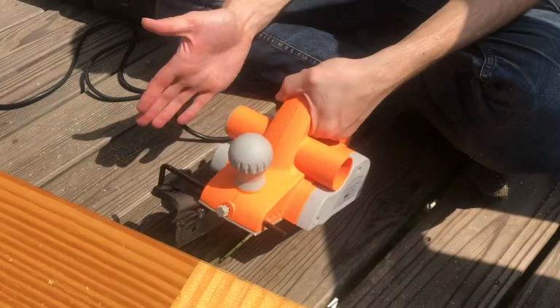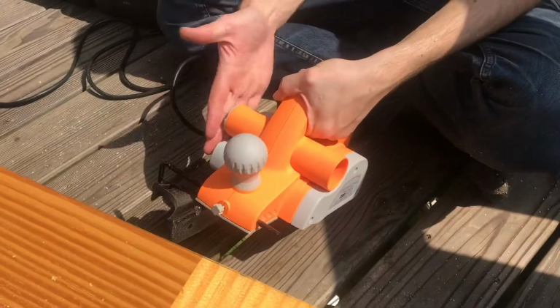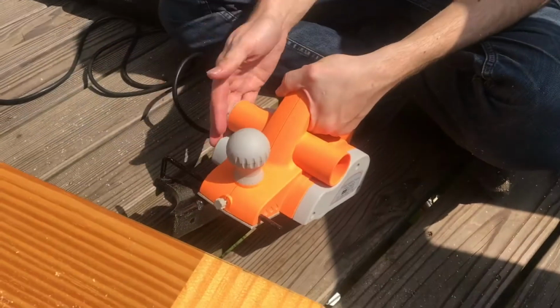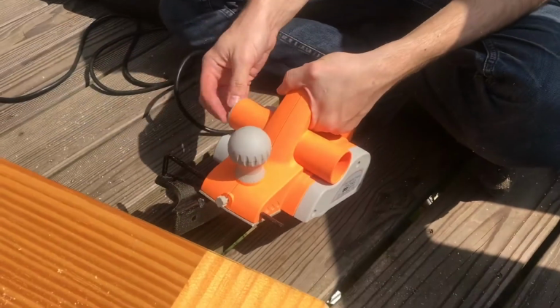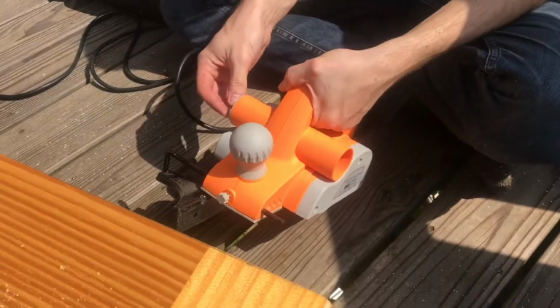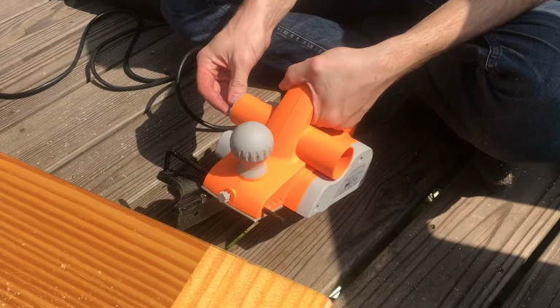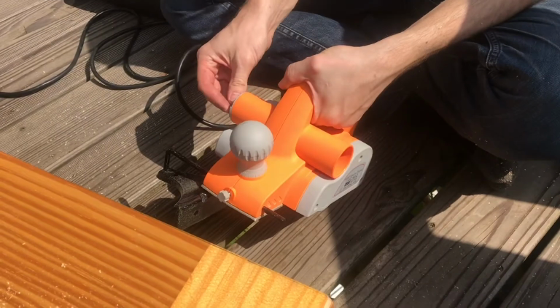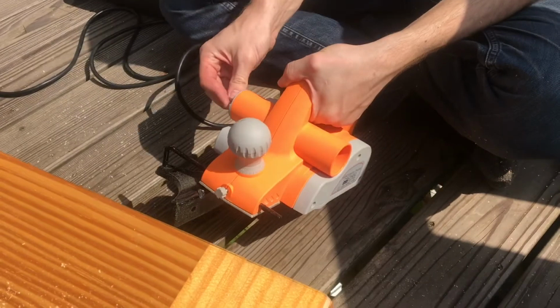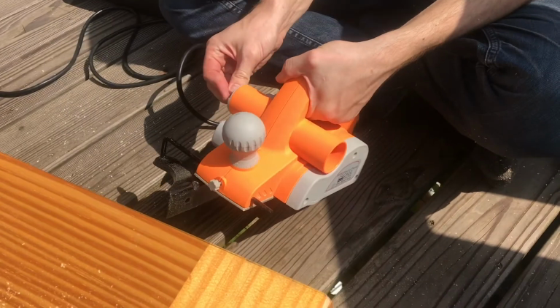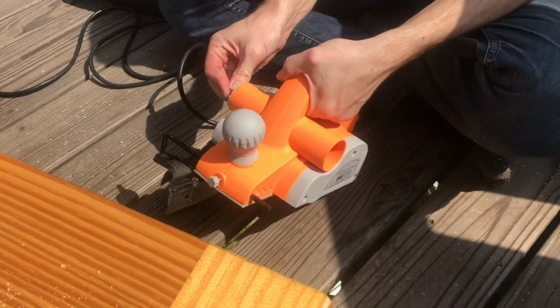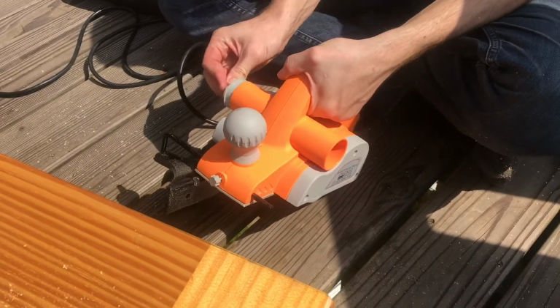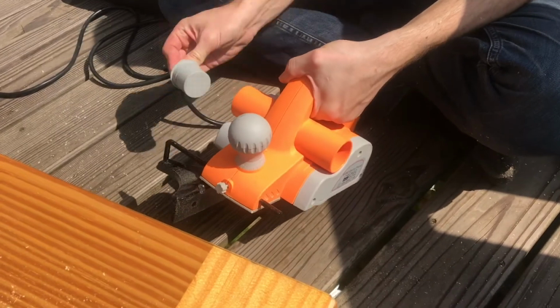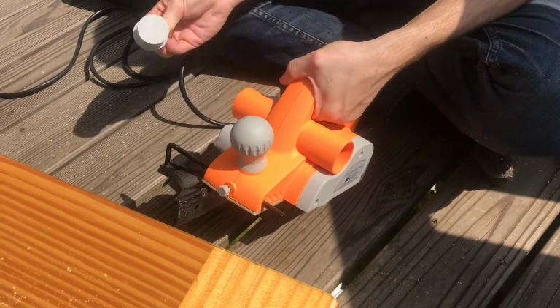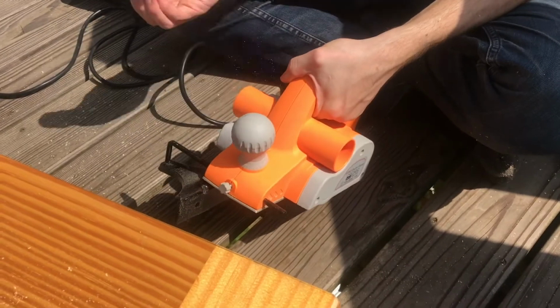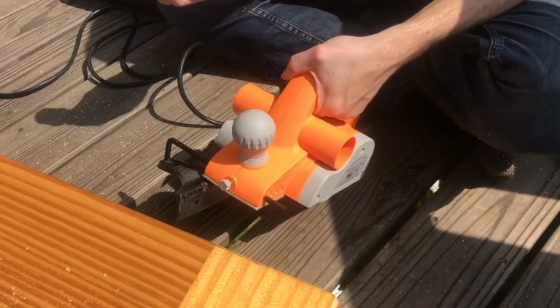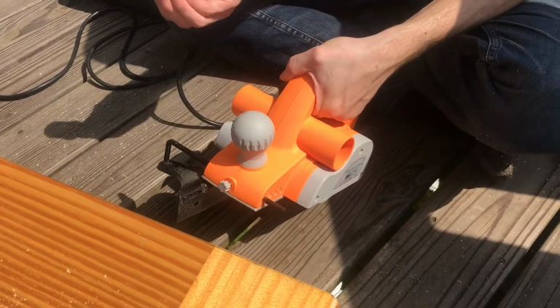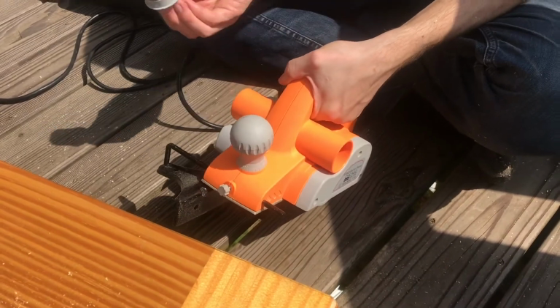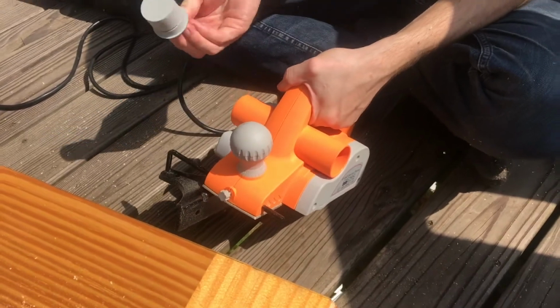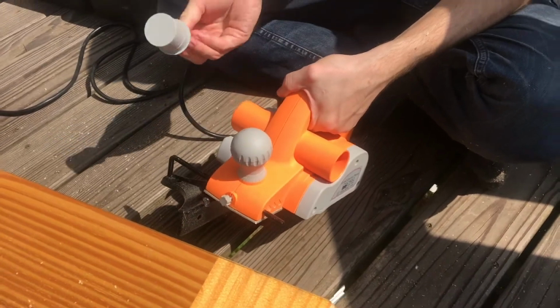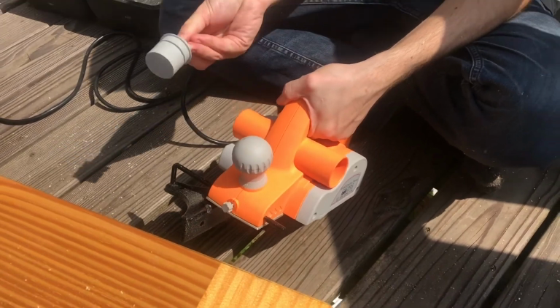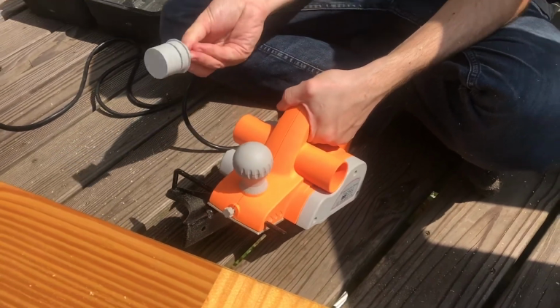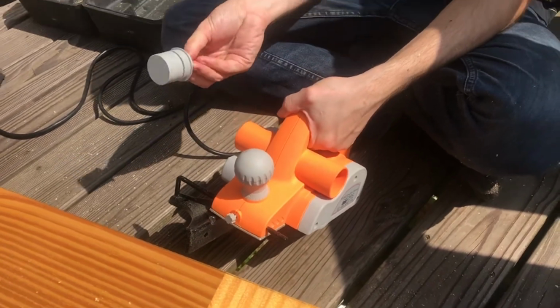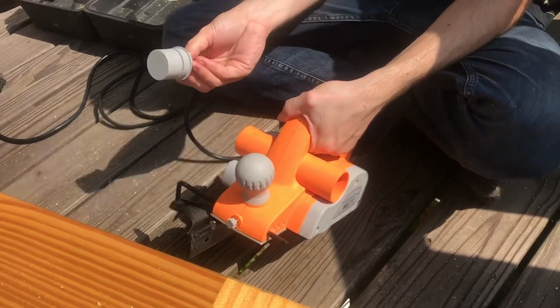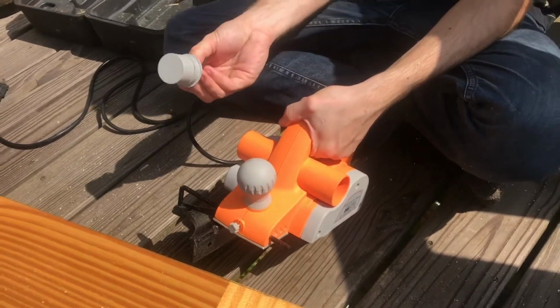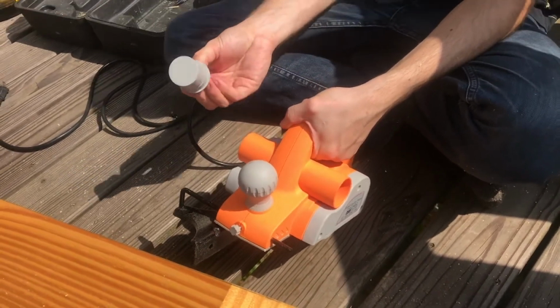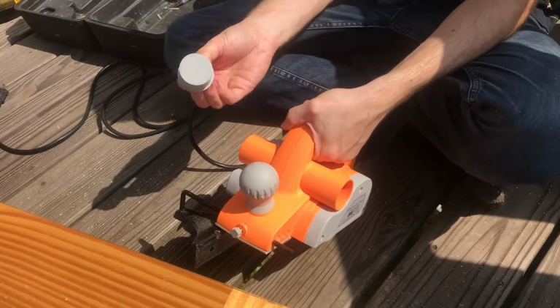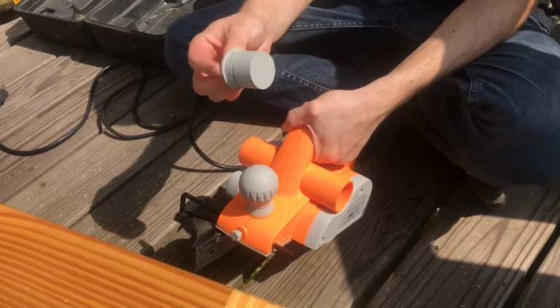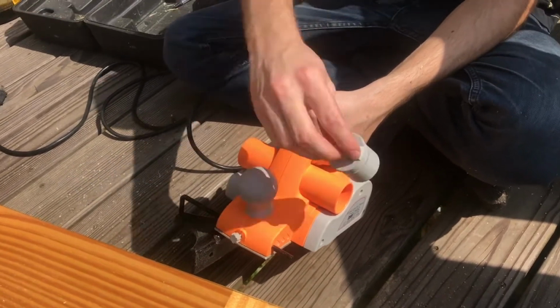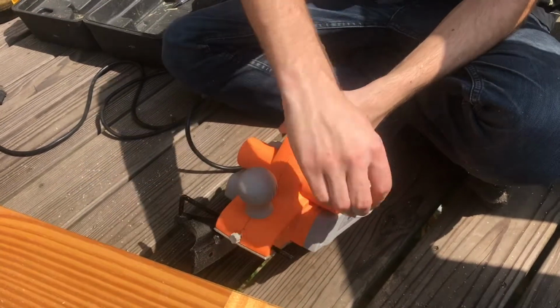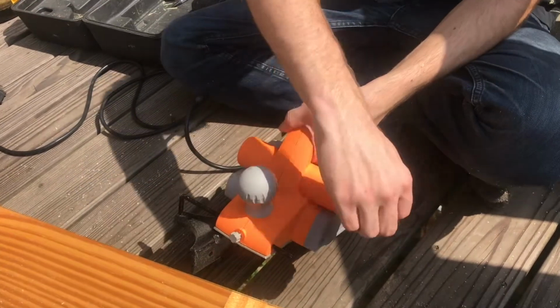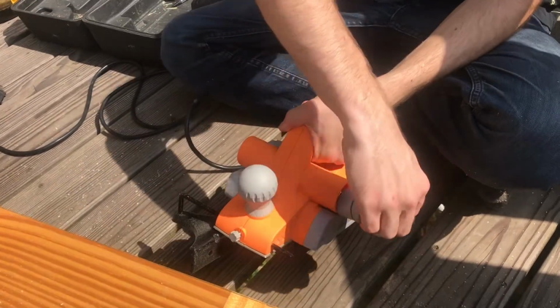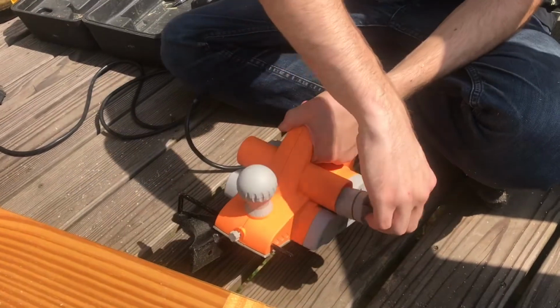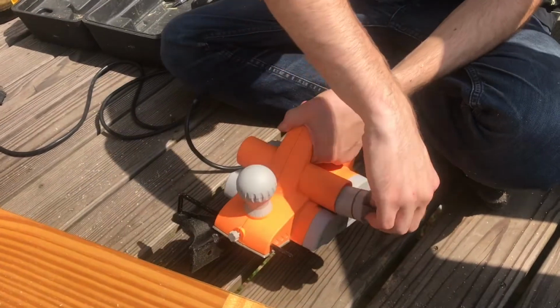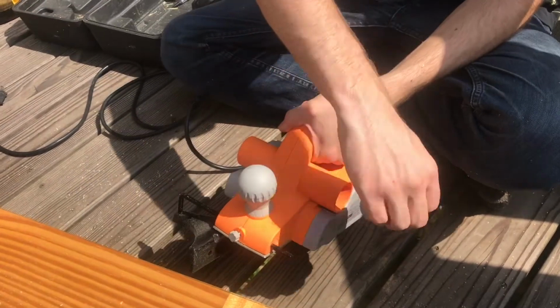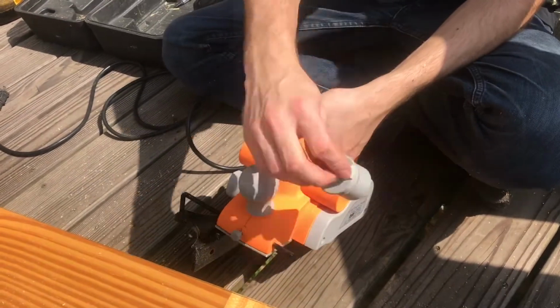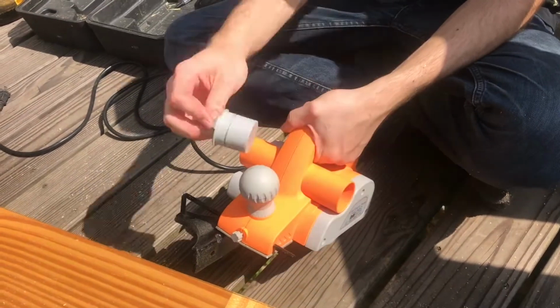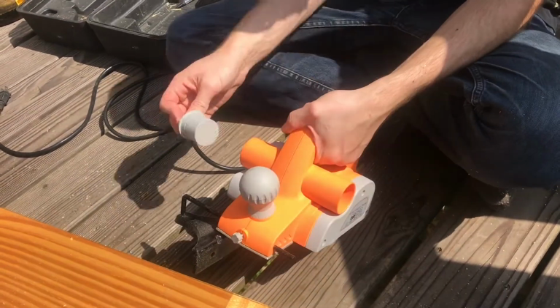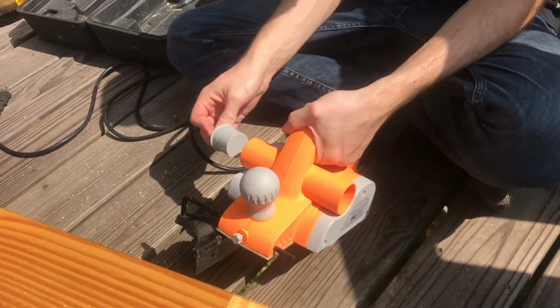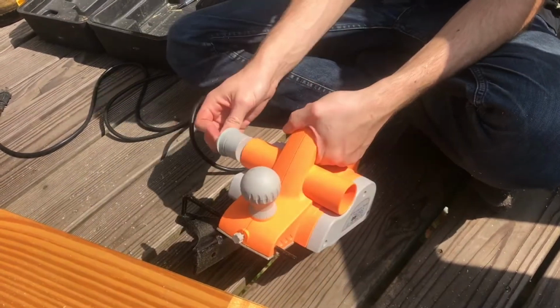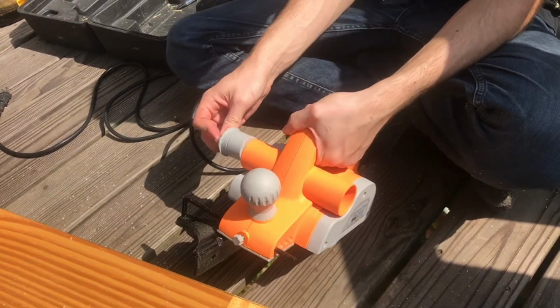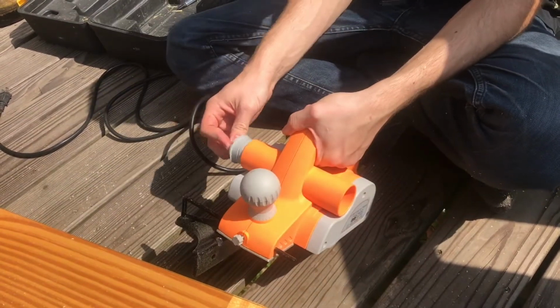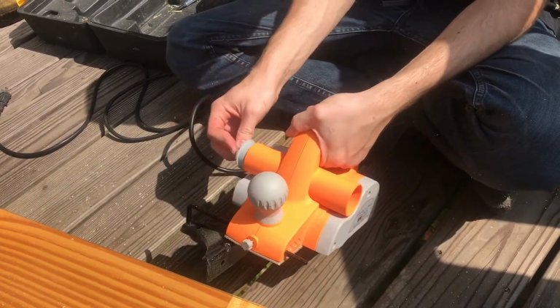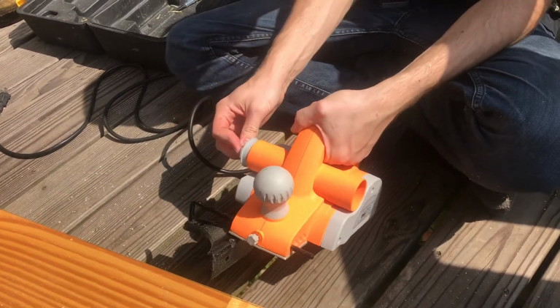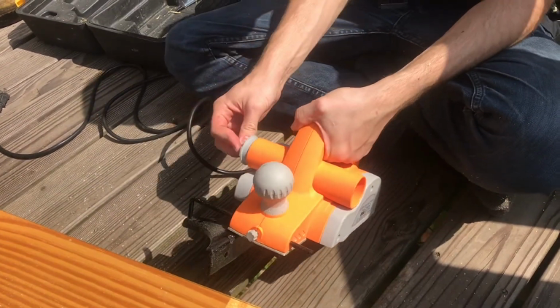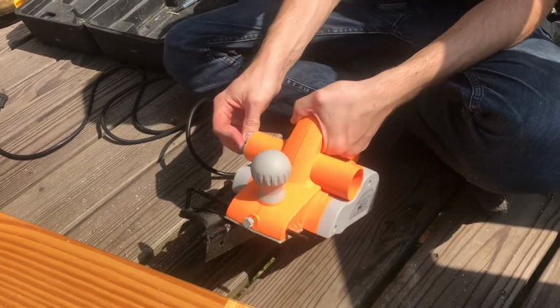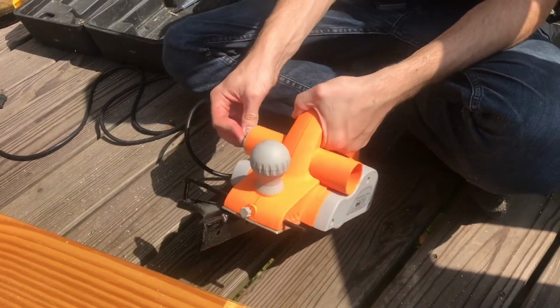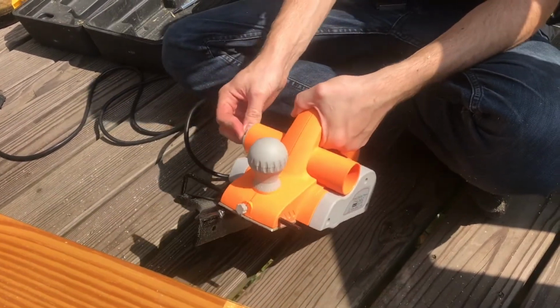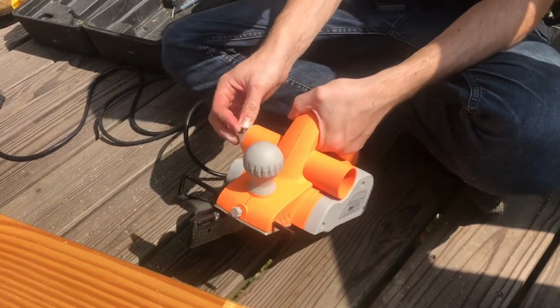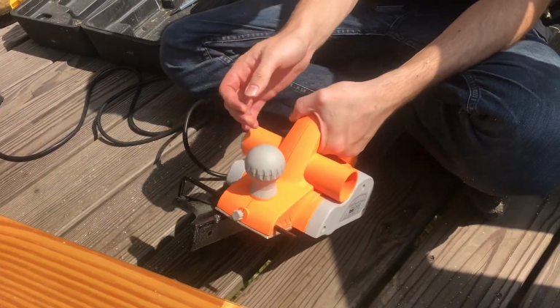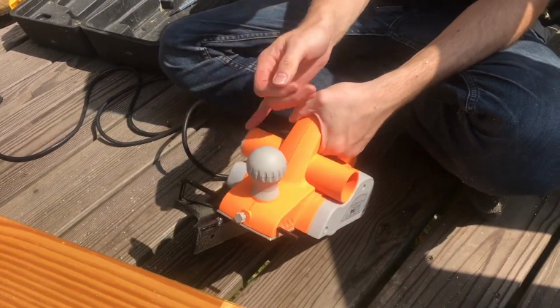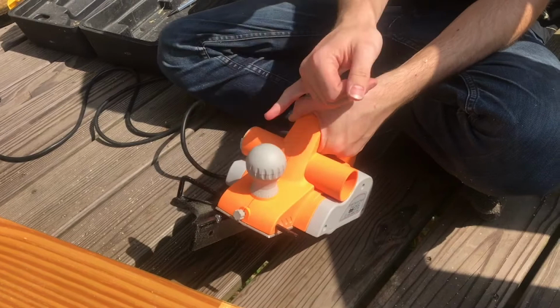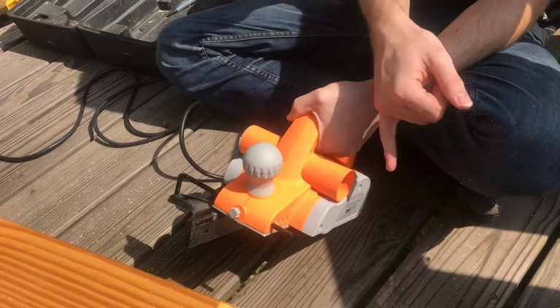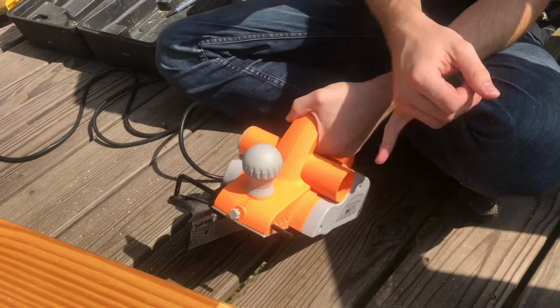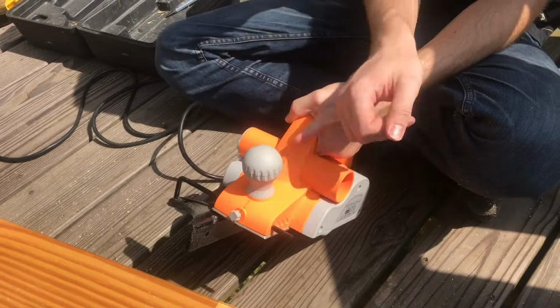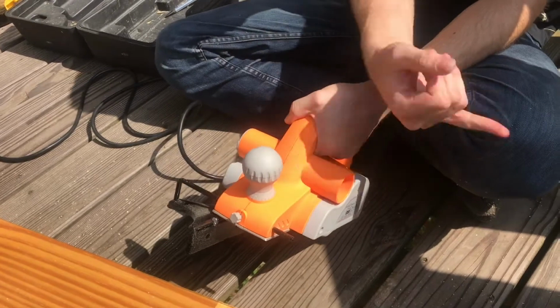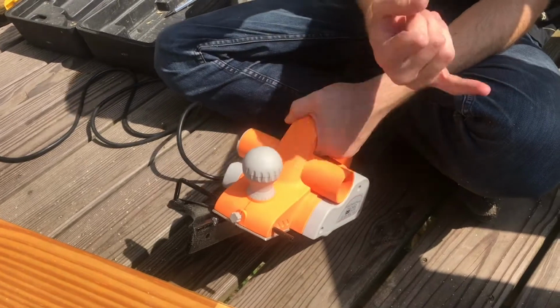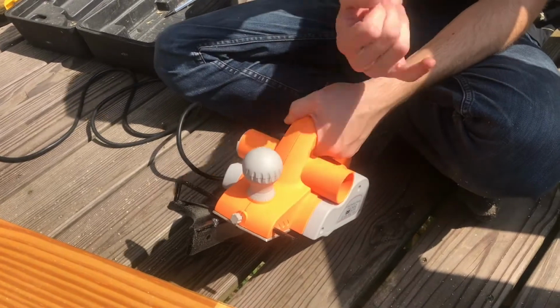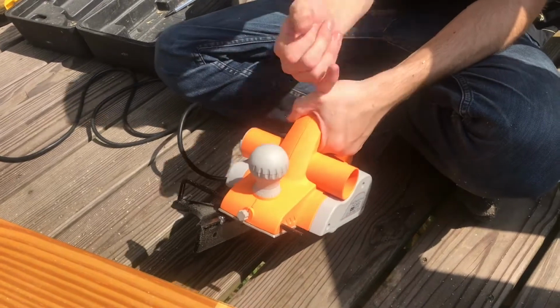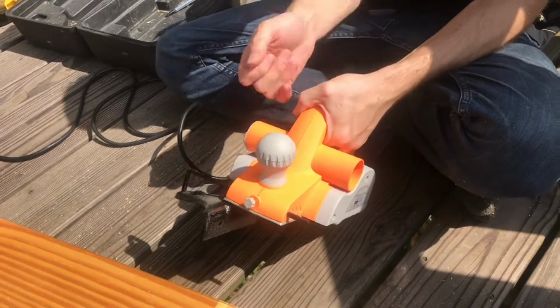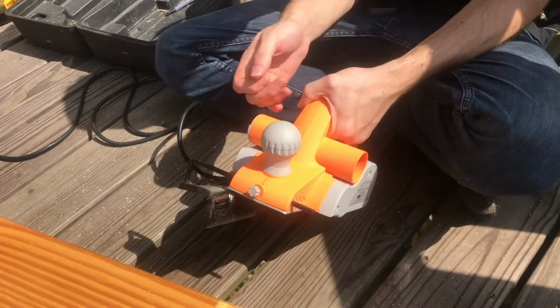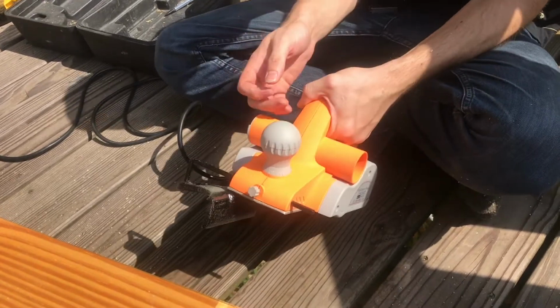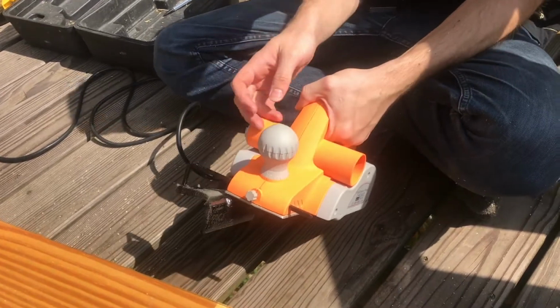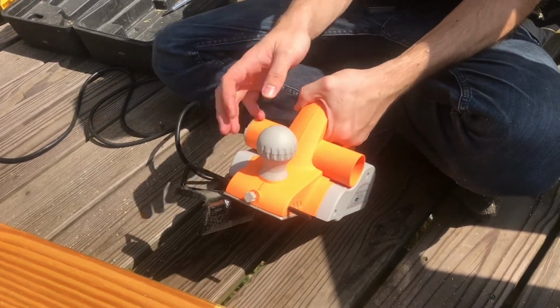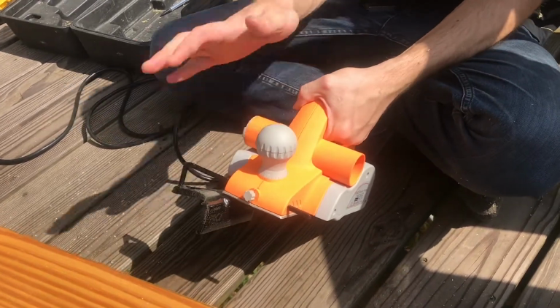There's a cap going on here. It can go on either side so you can direct where you want the dust to come out of.